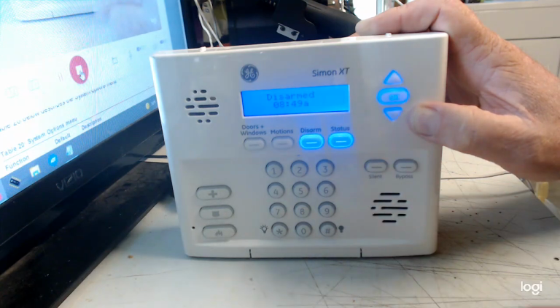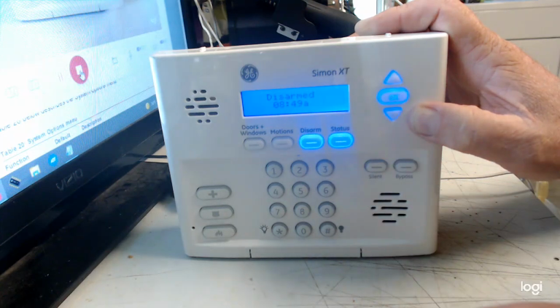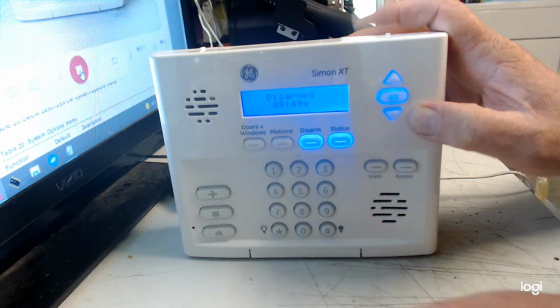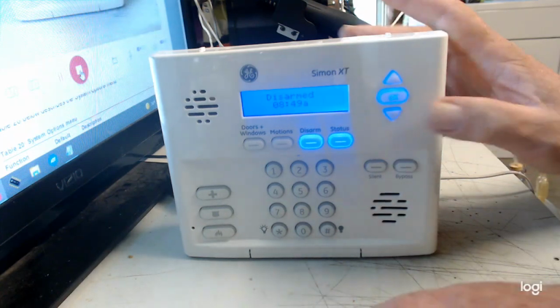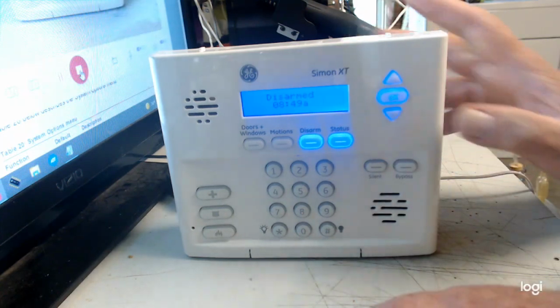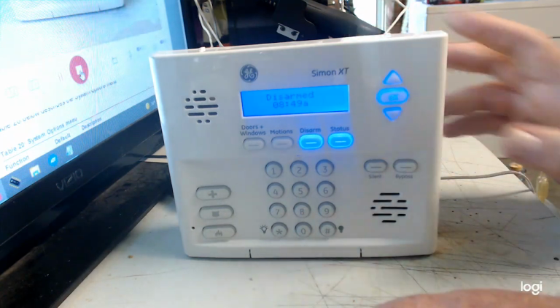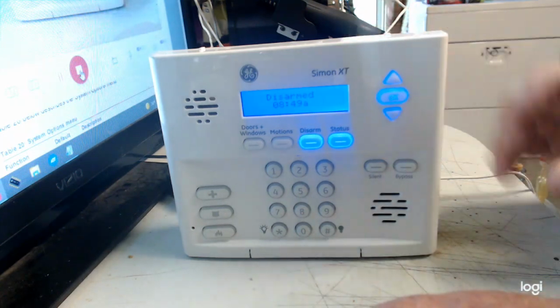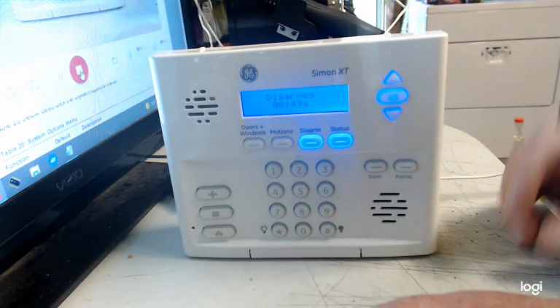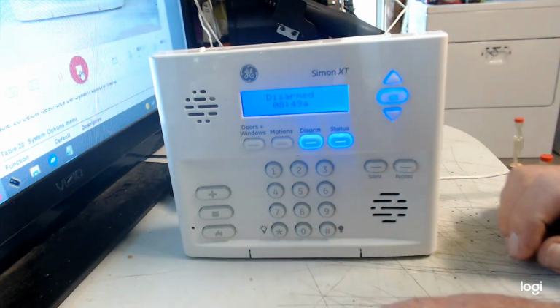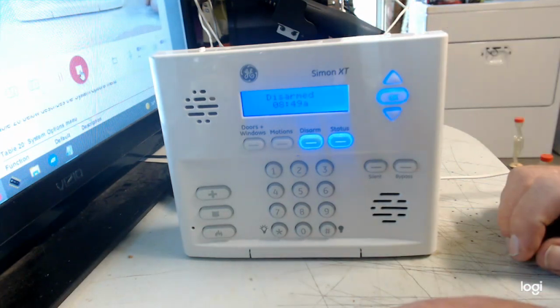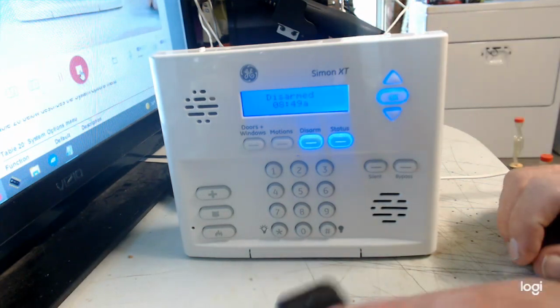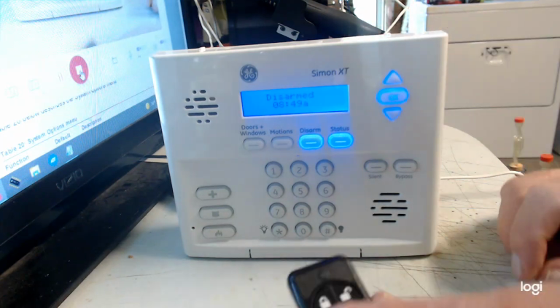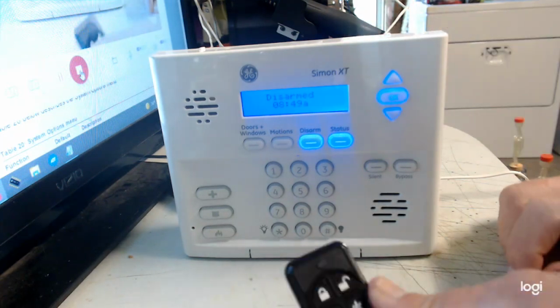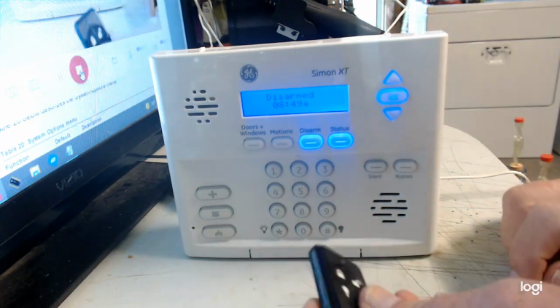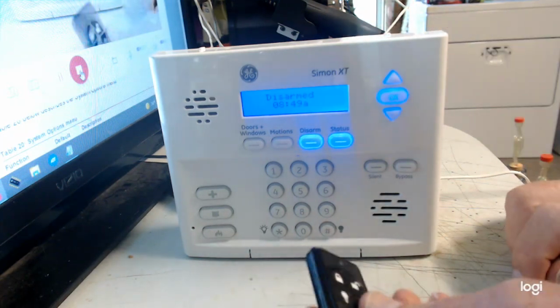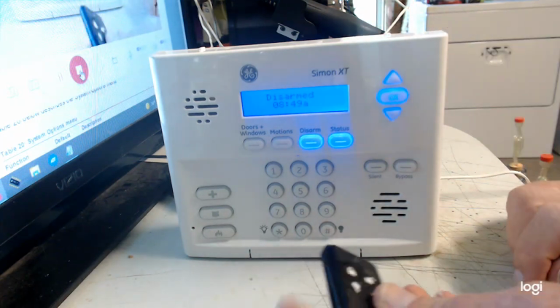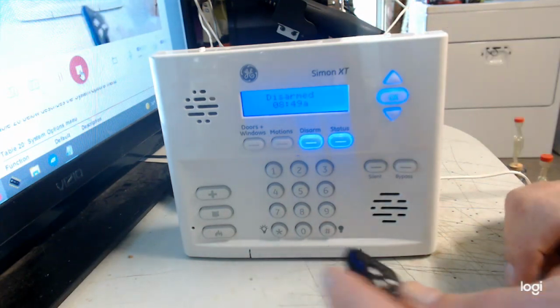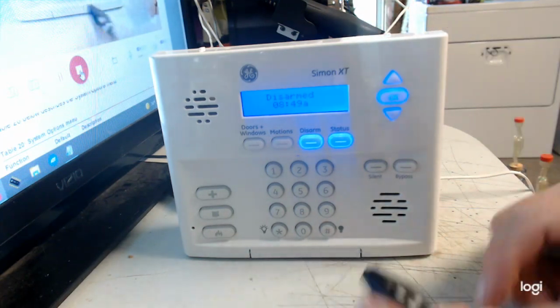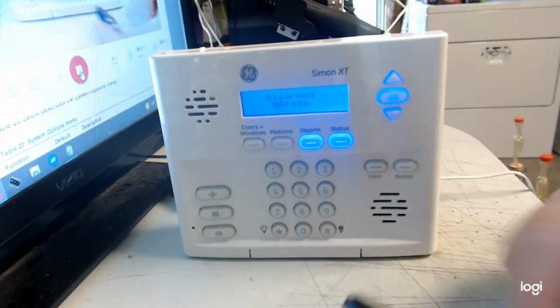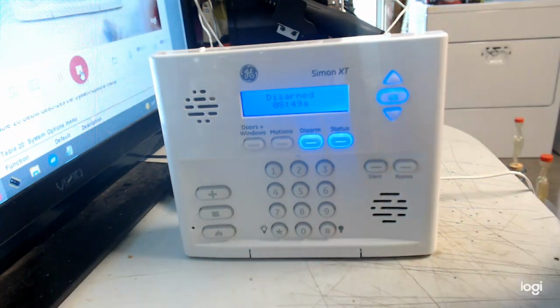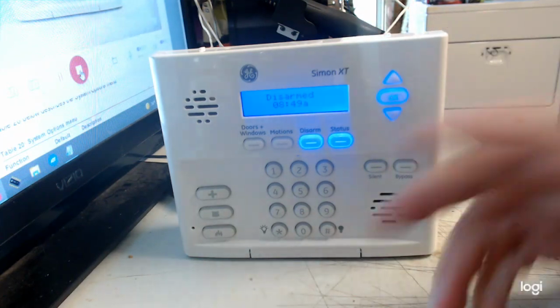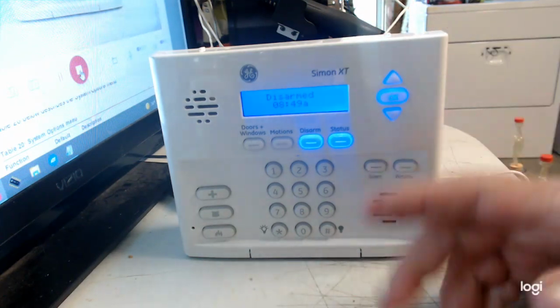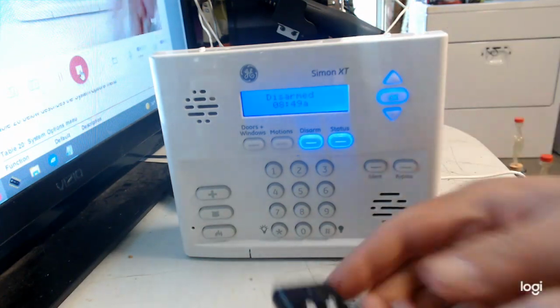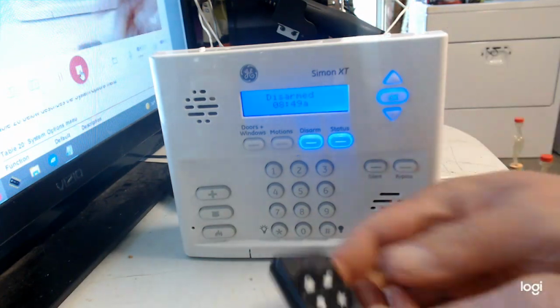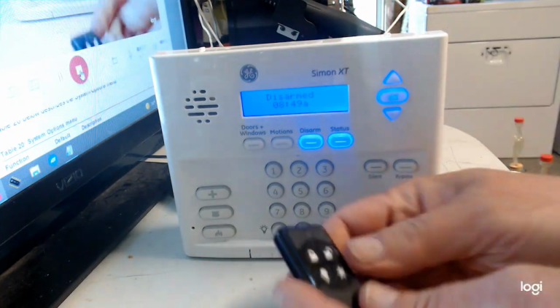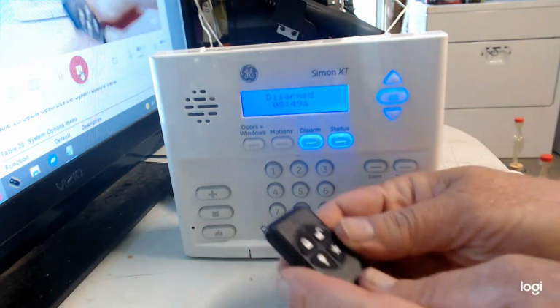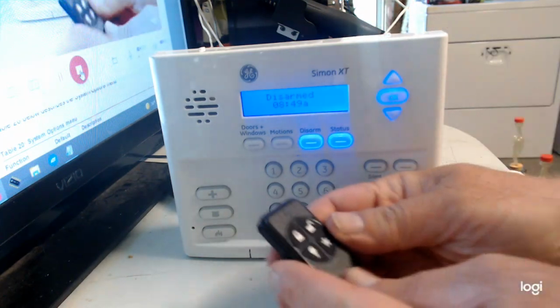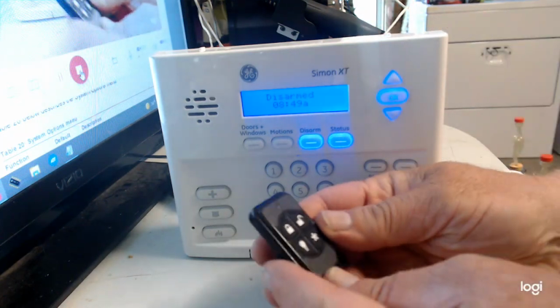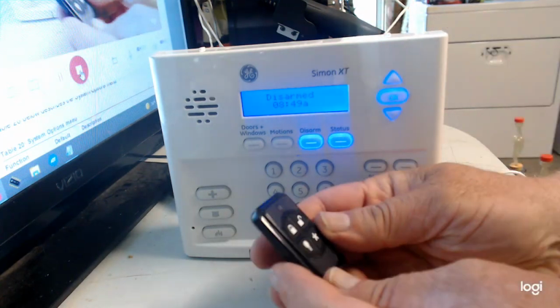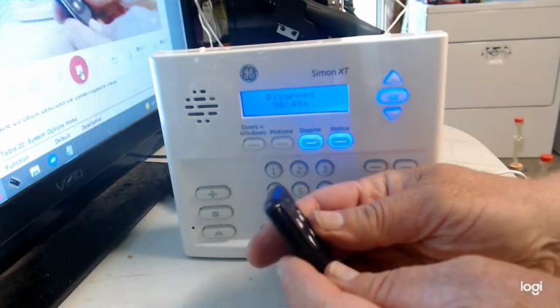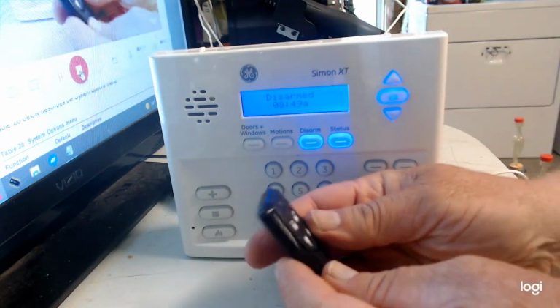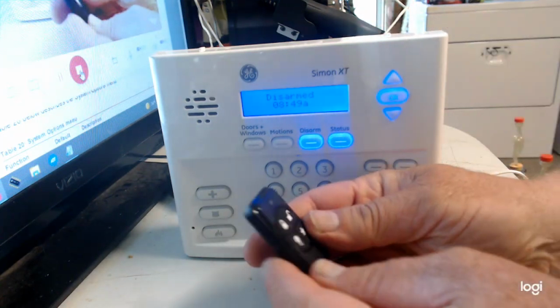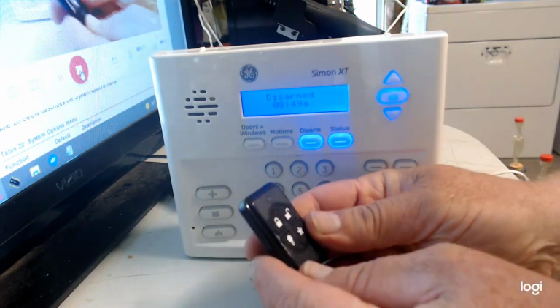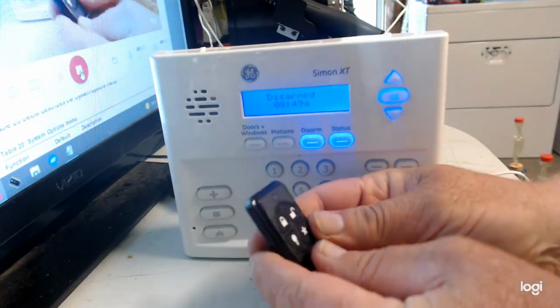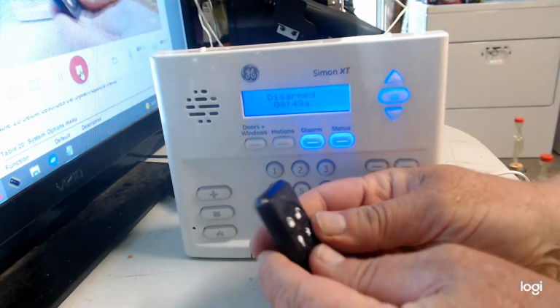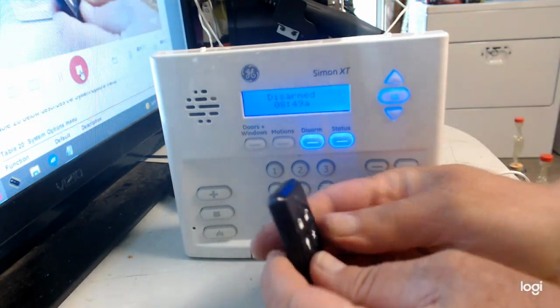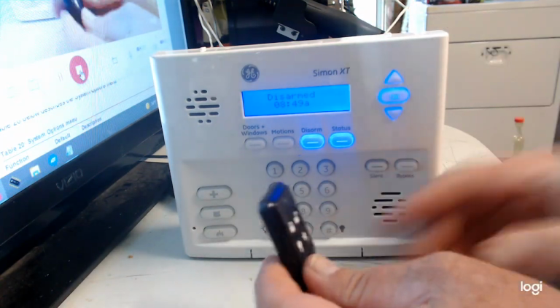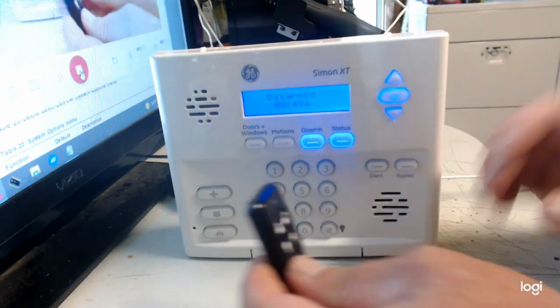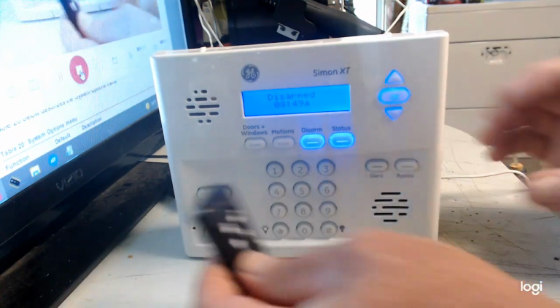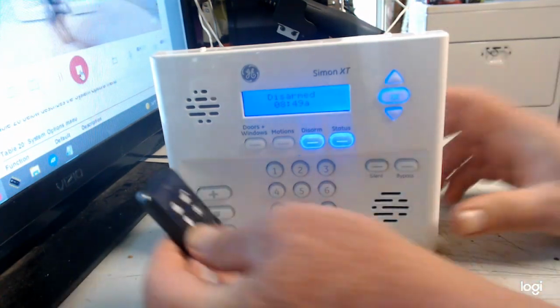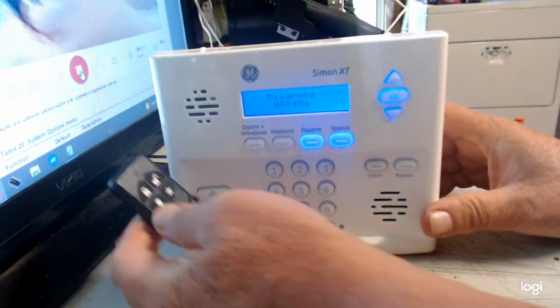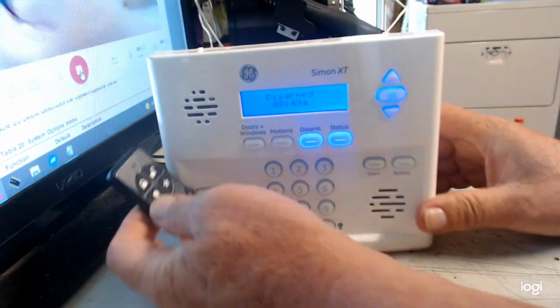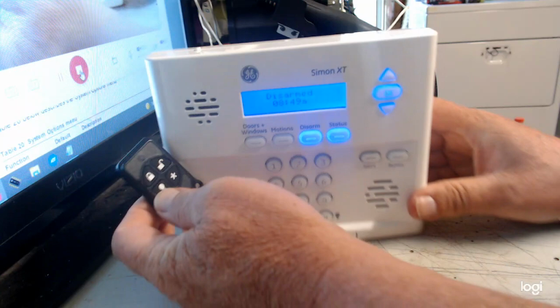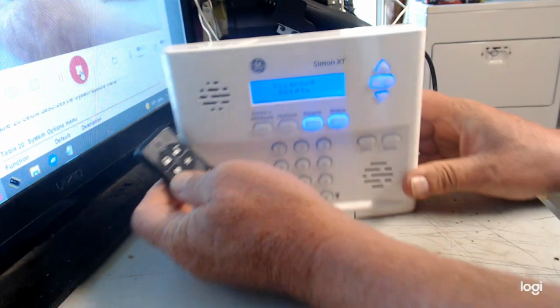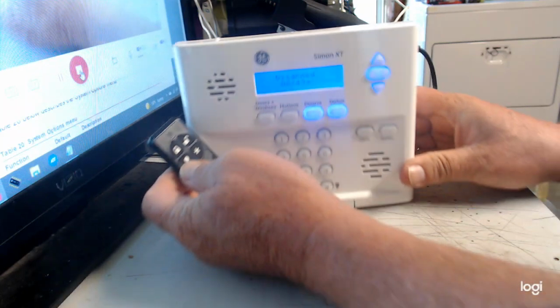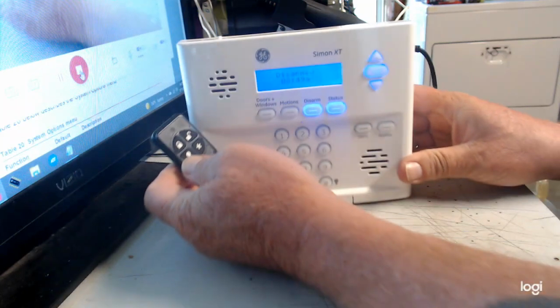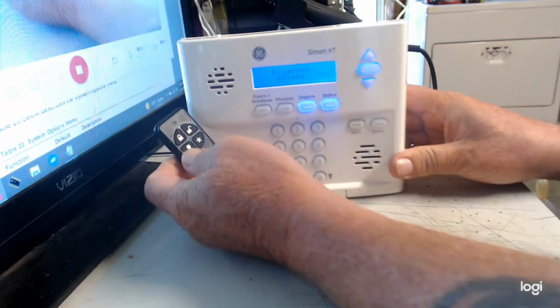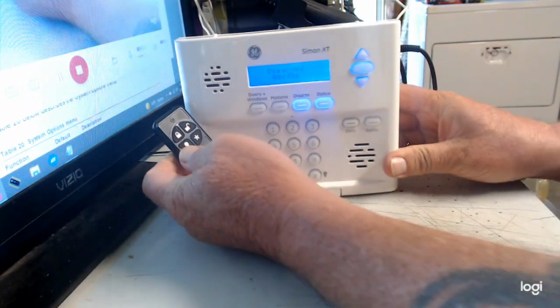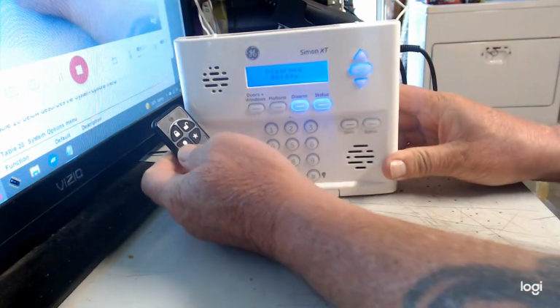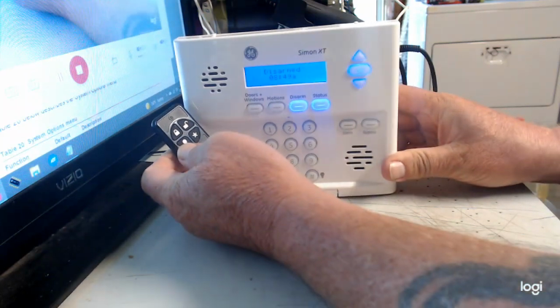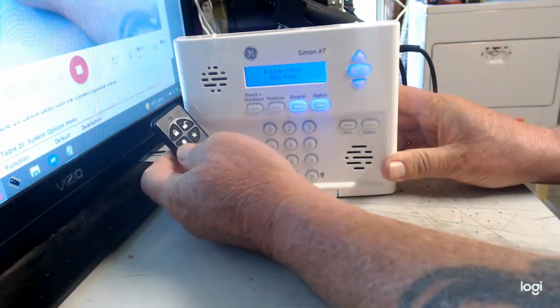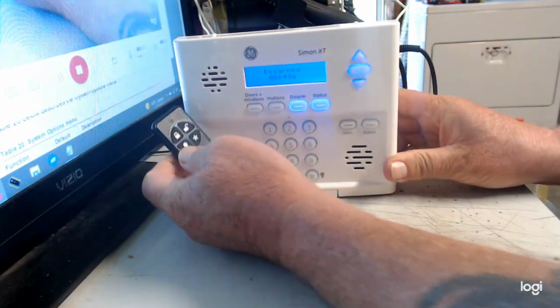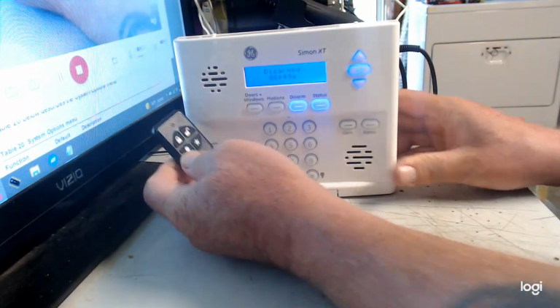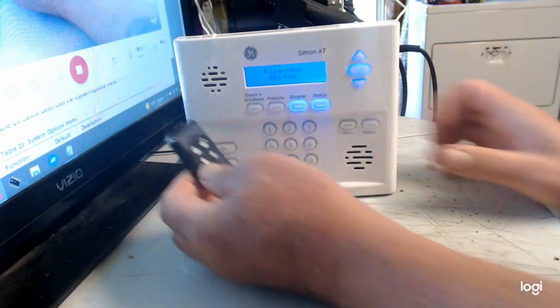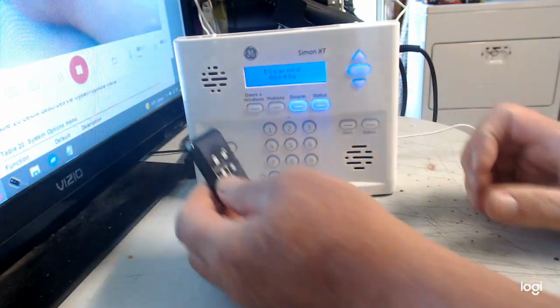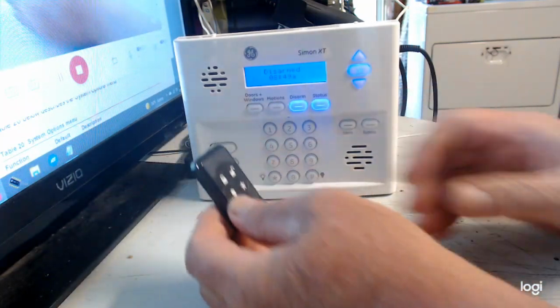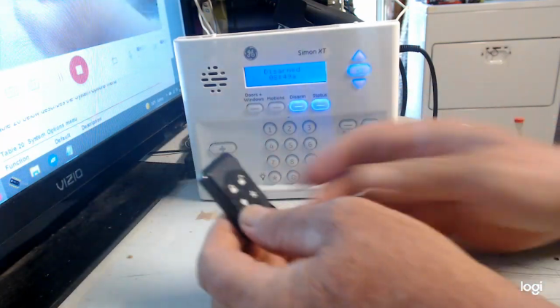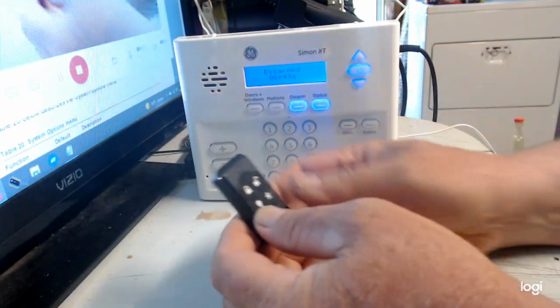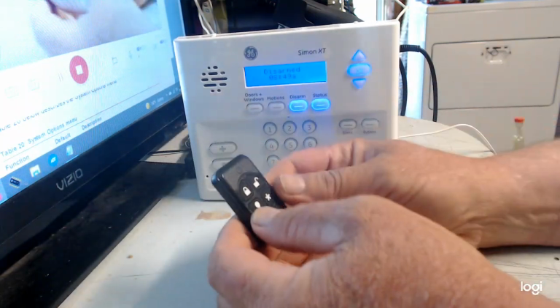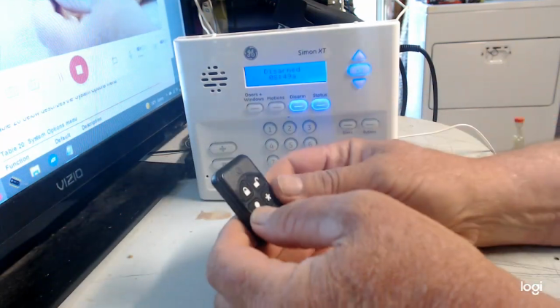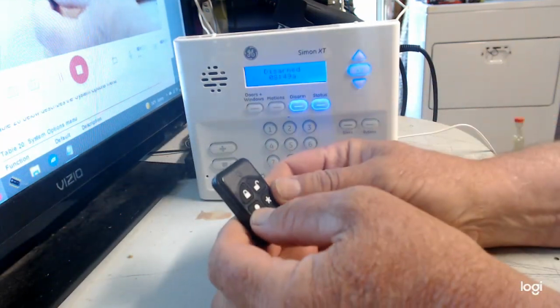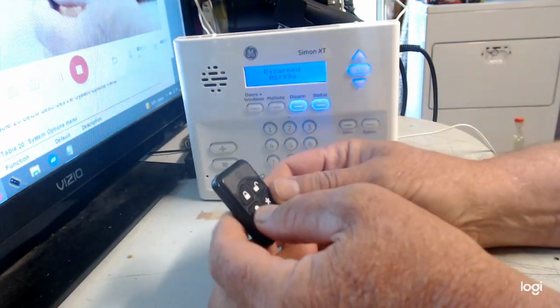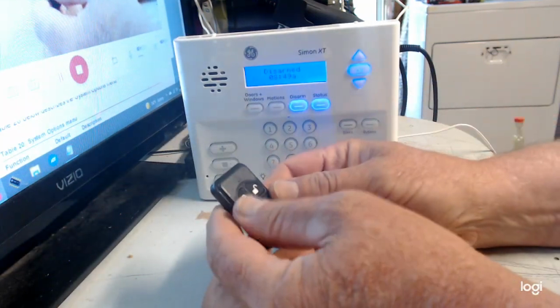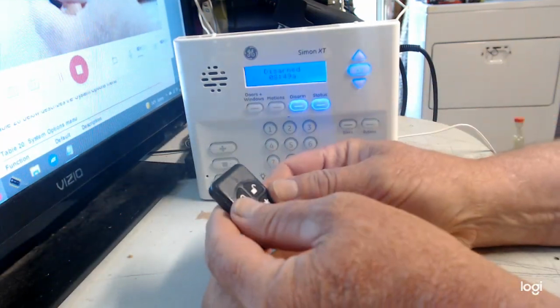All right, now you're out of program mode. That's all there is to it.